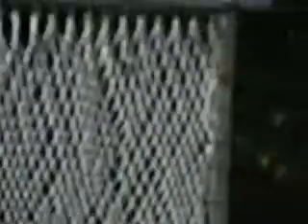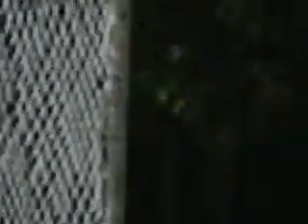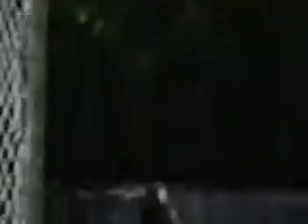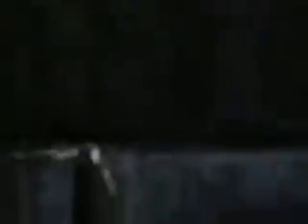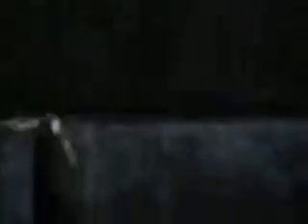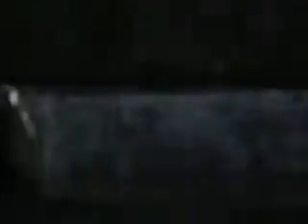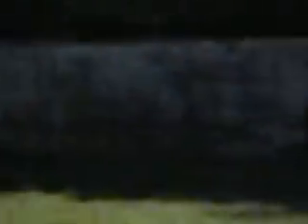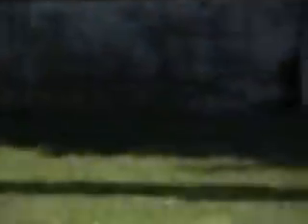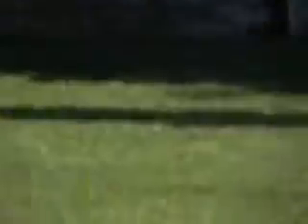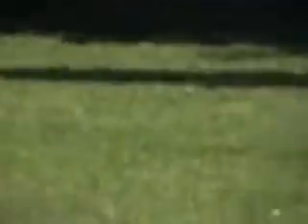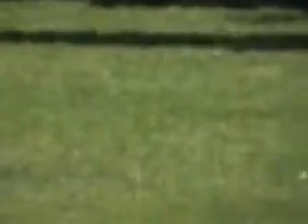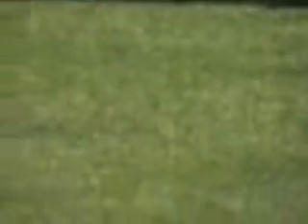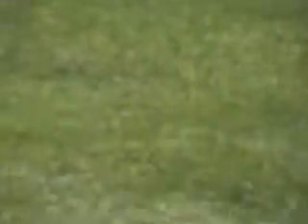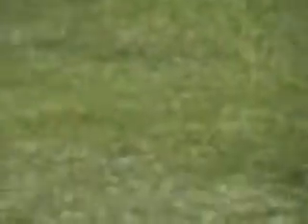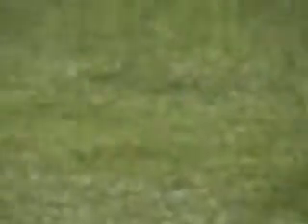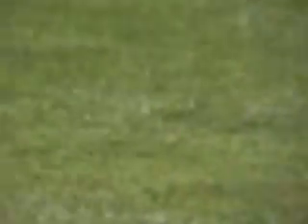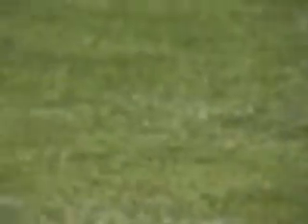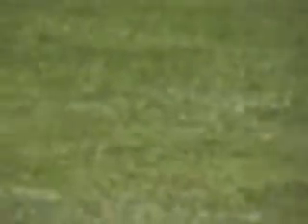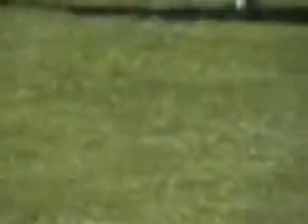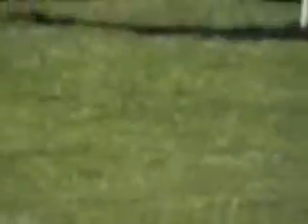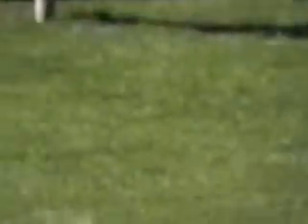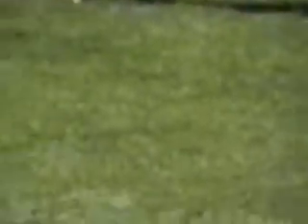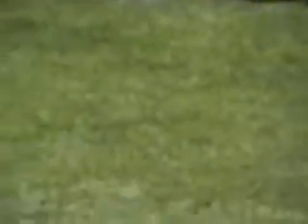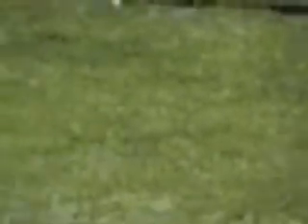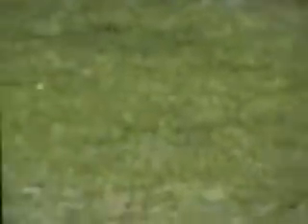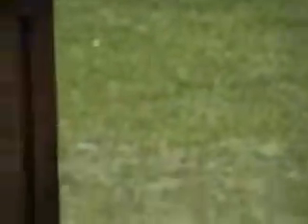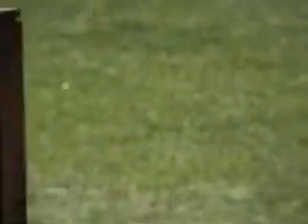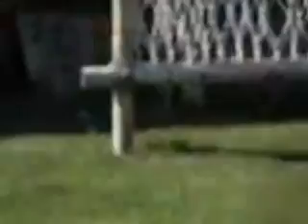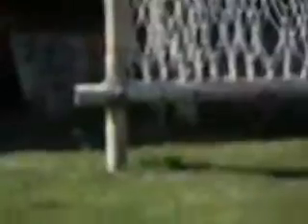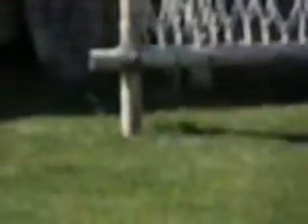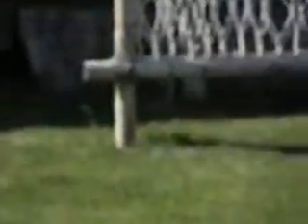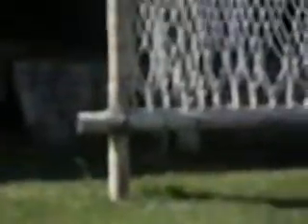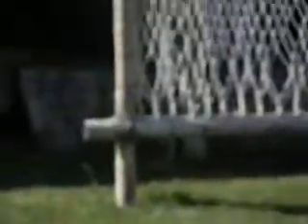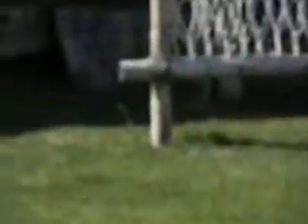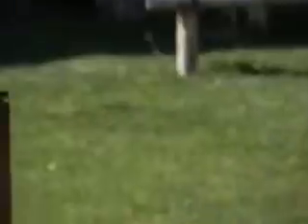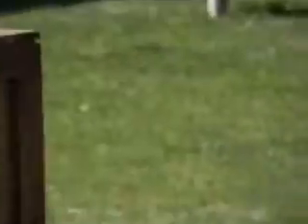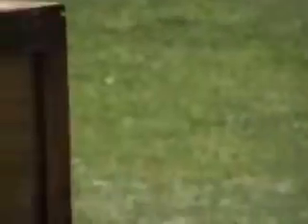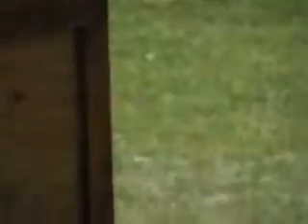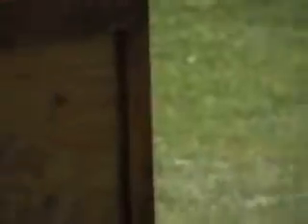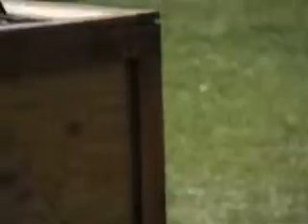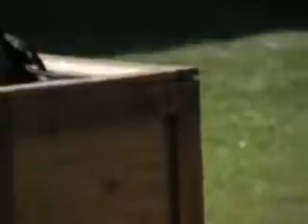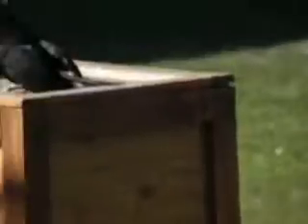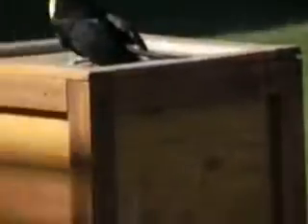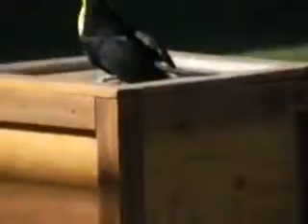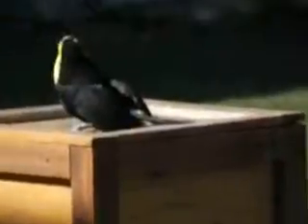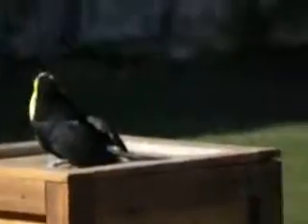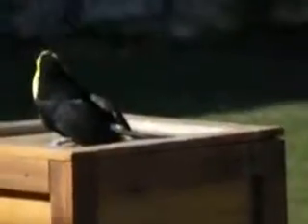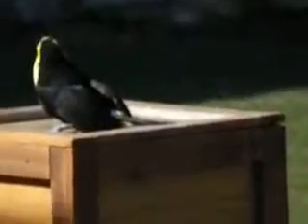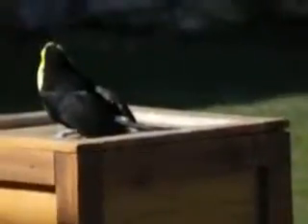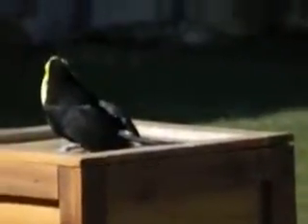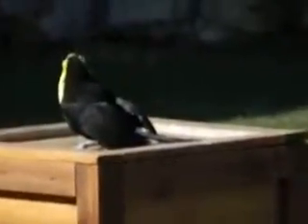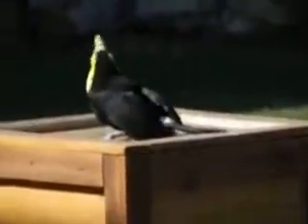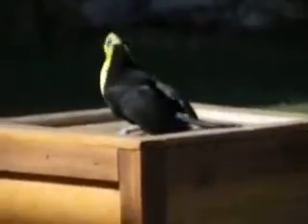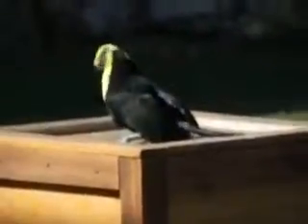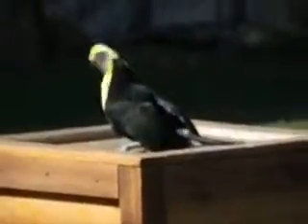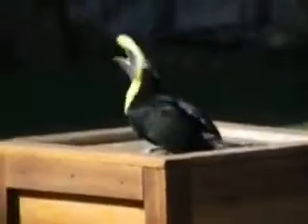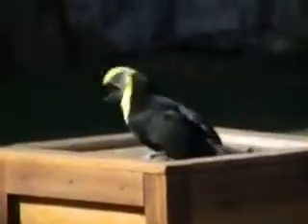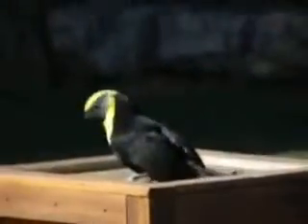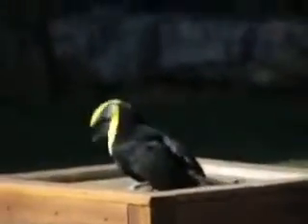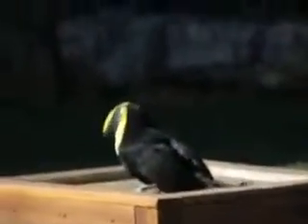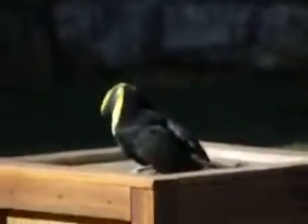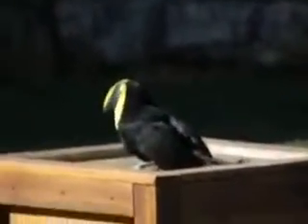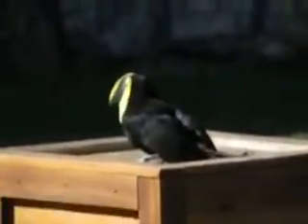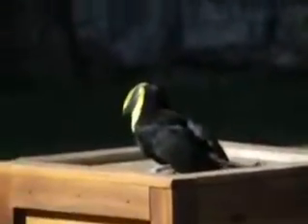Now, that beak of hers is also larger in the males and will grow to be almost the entire length of her body and four times the length of her head.